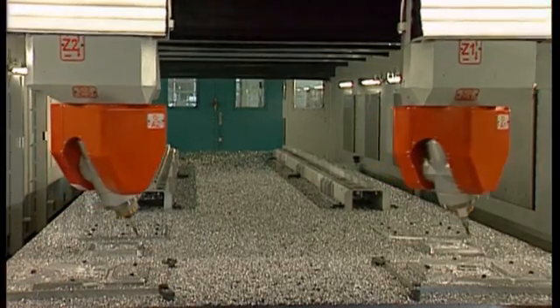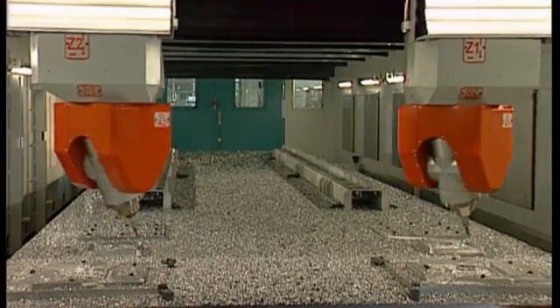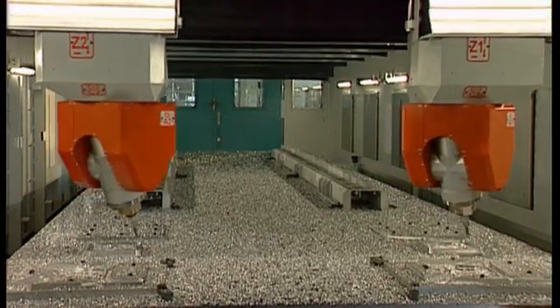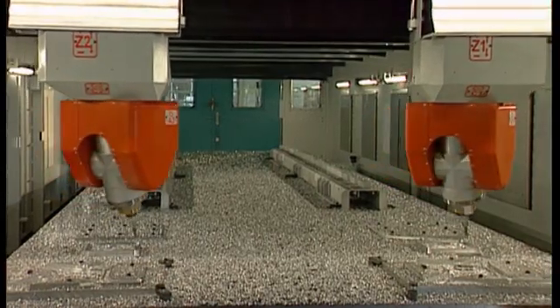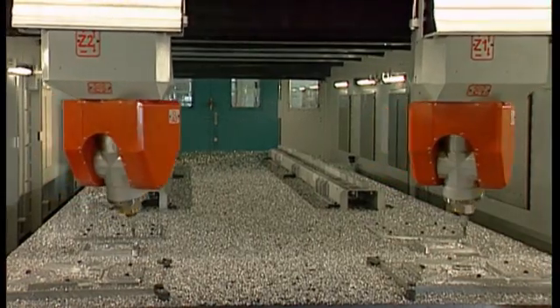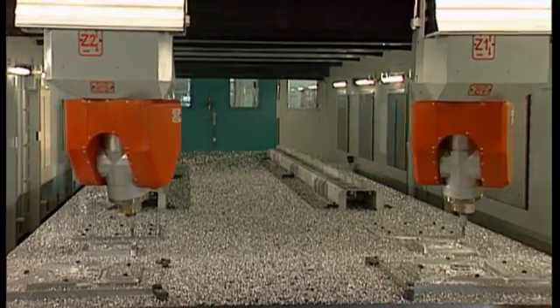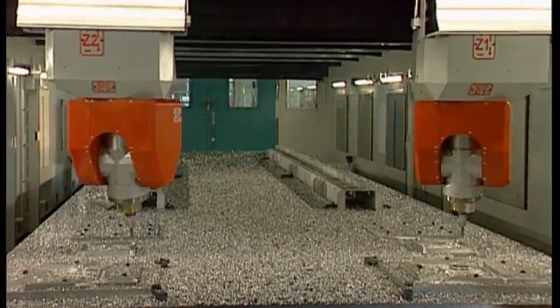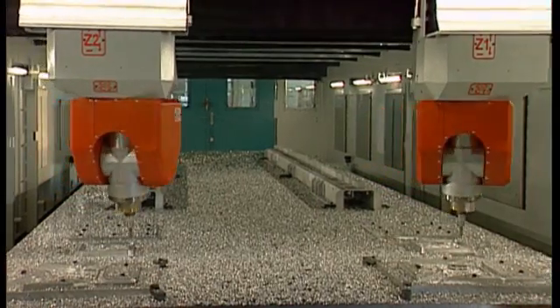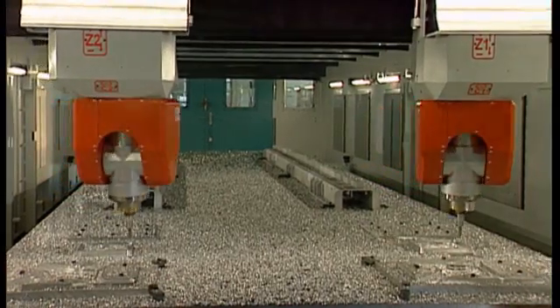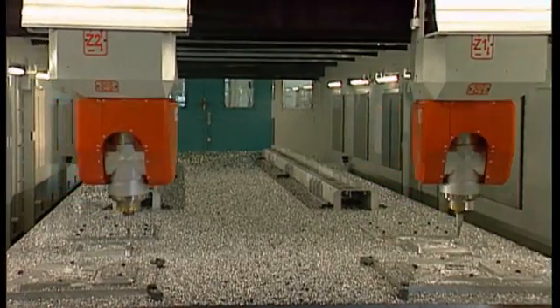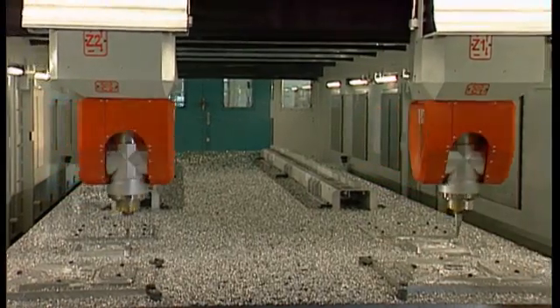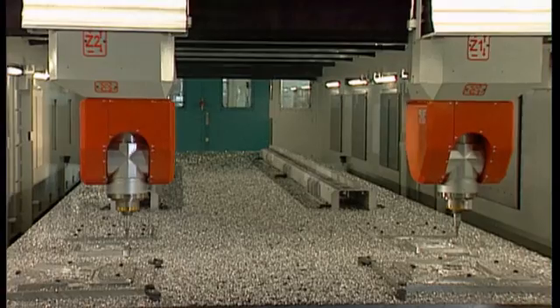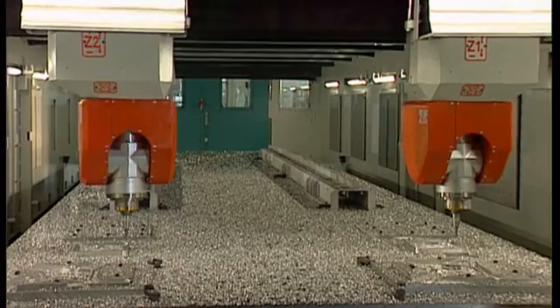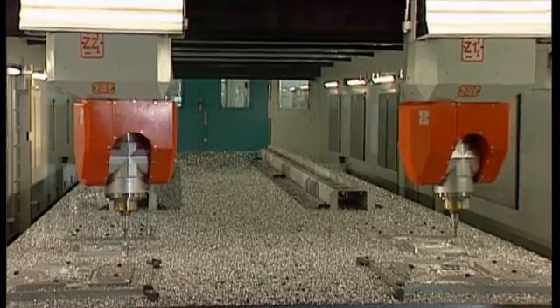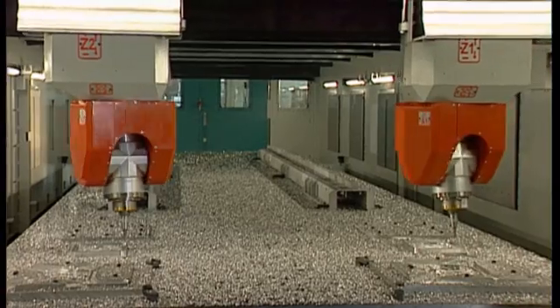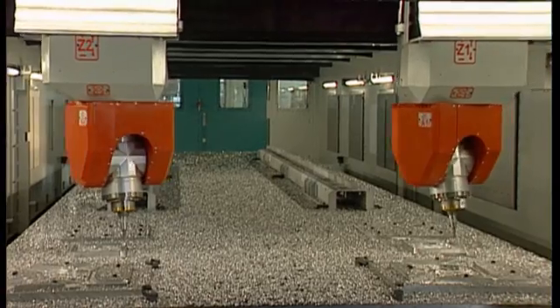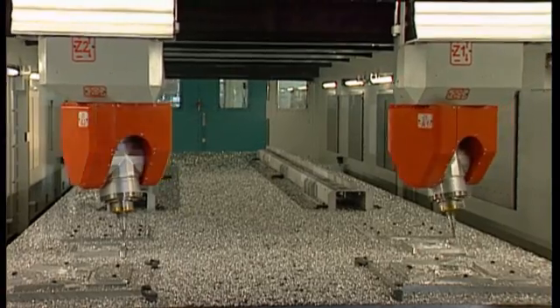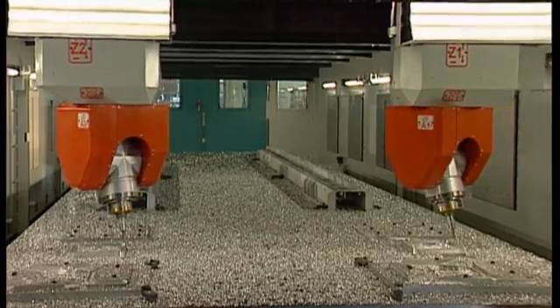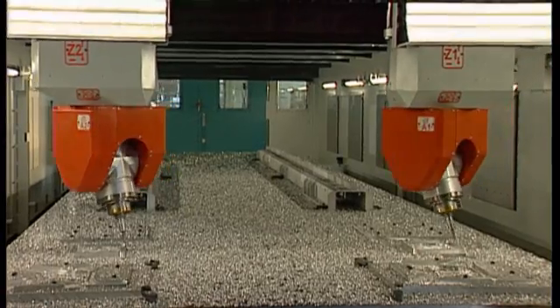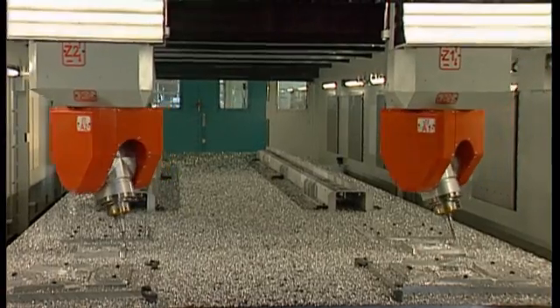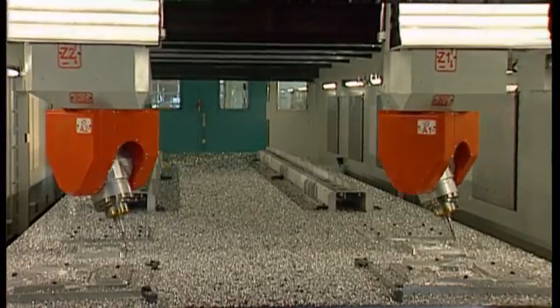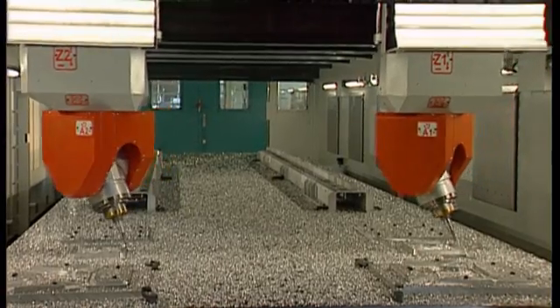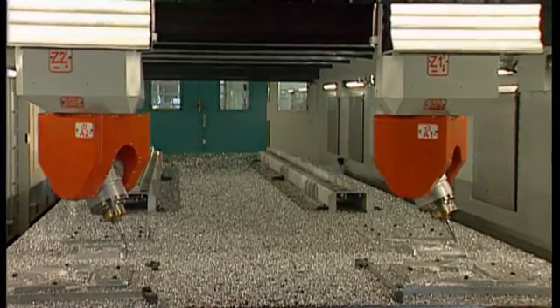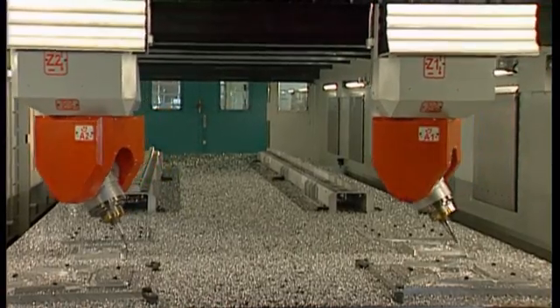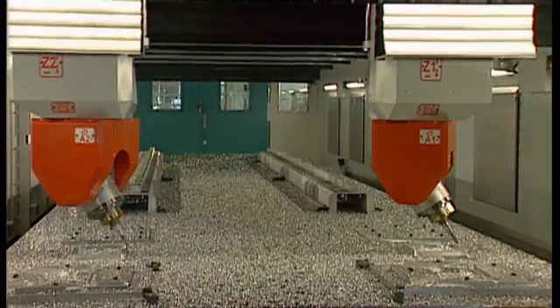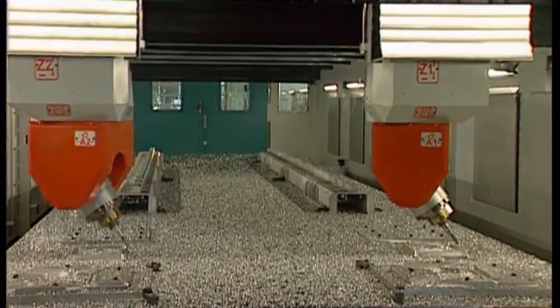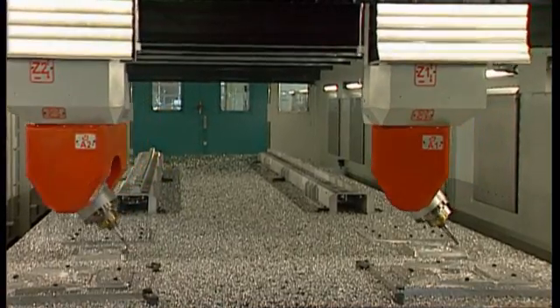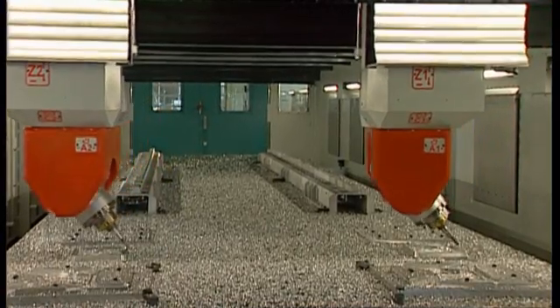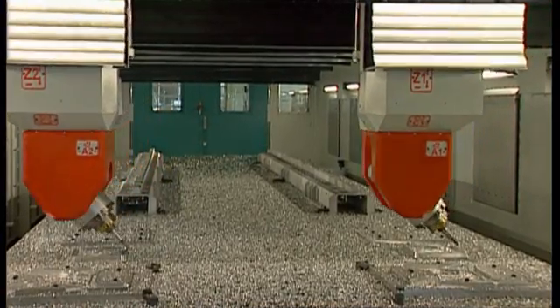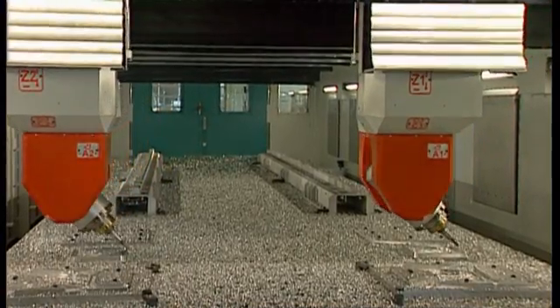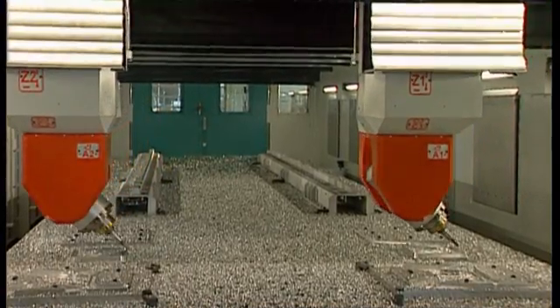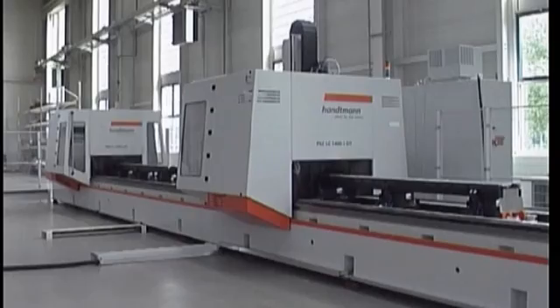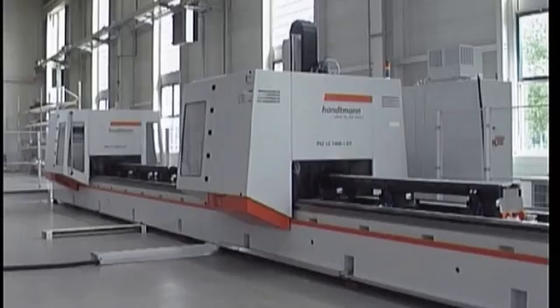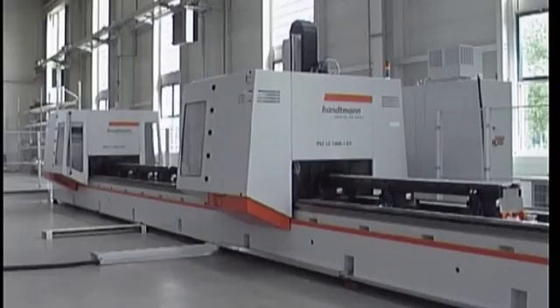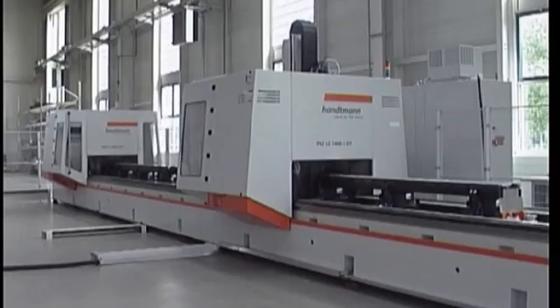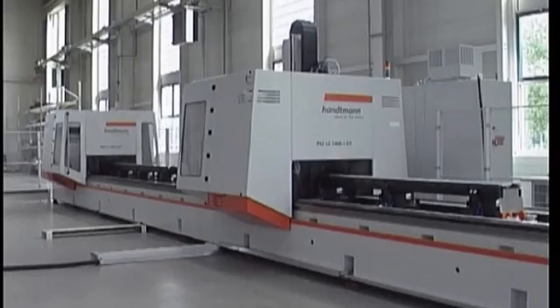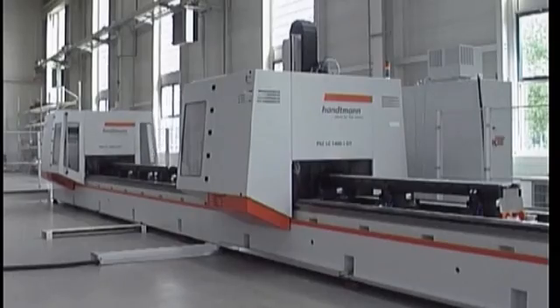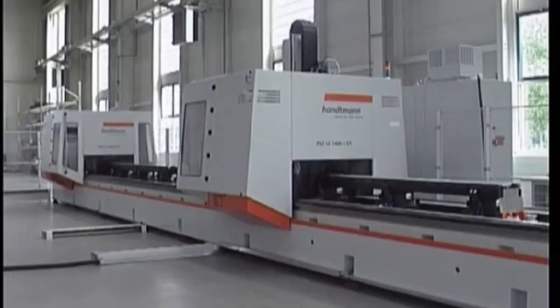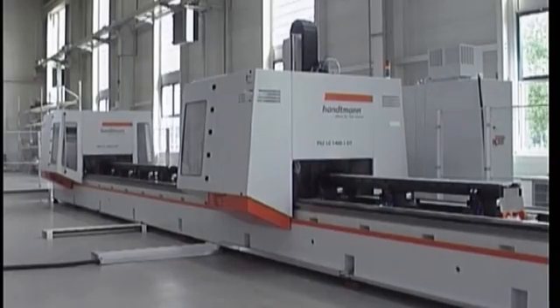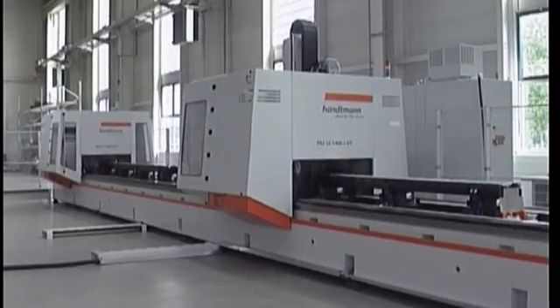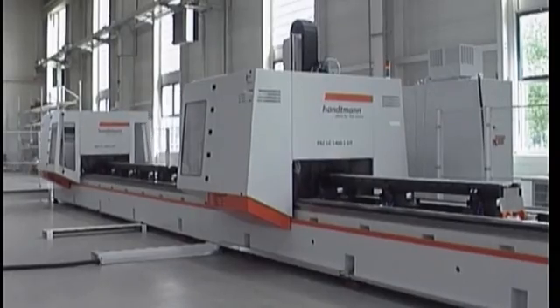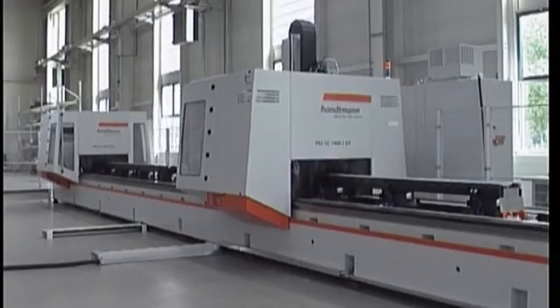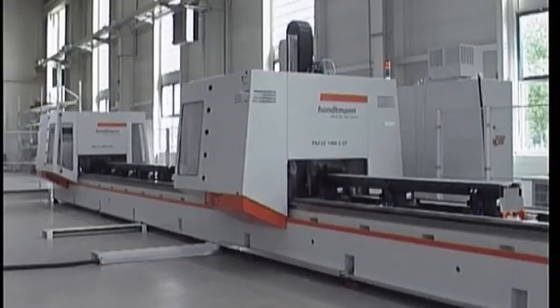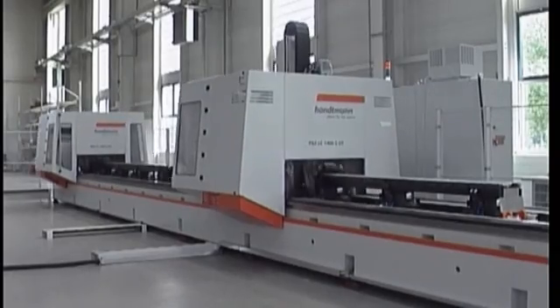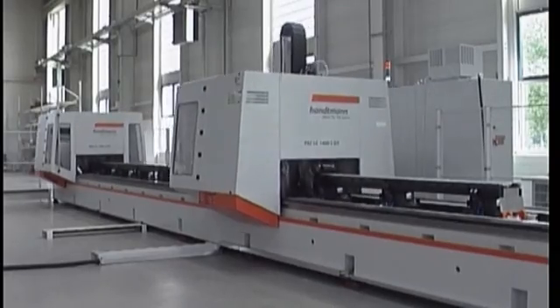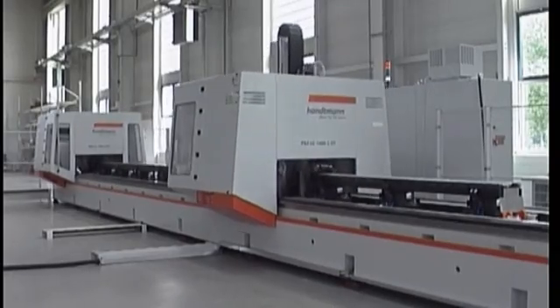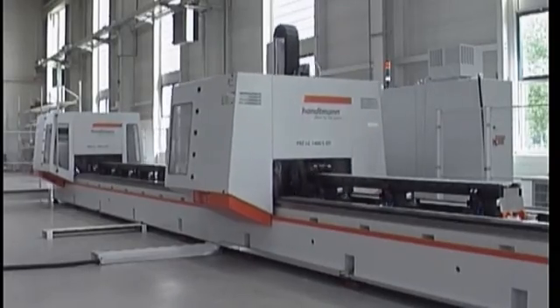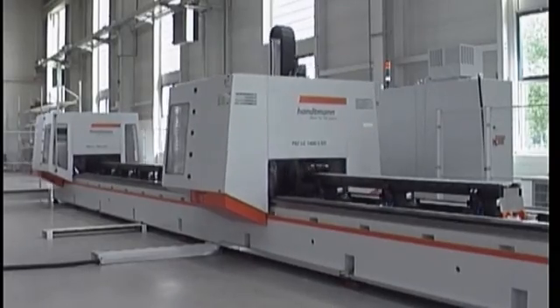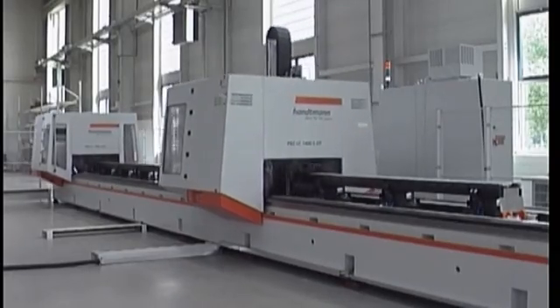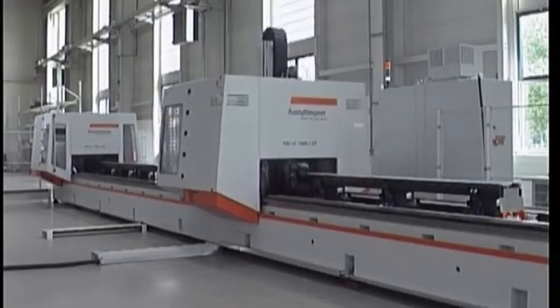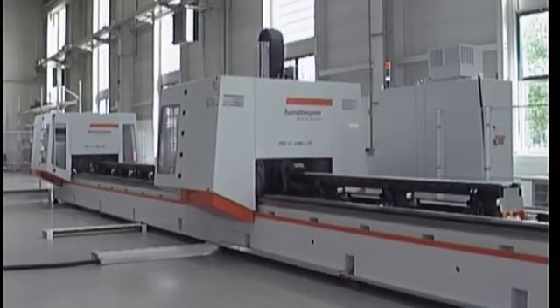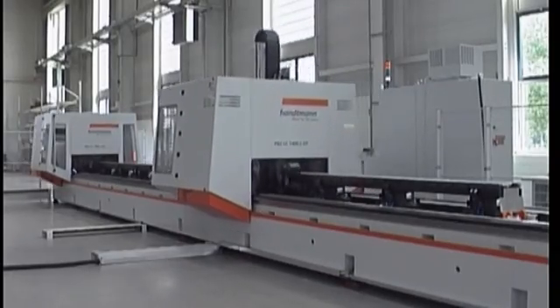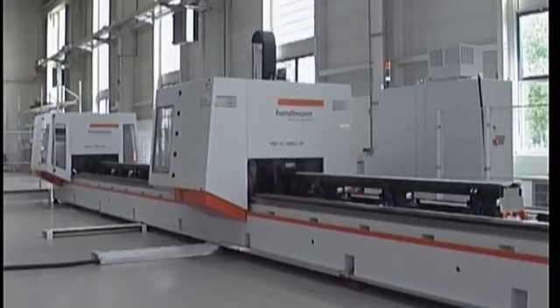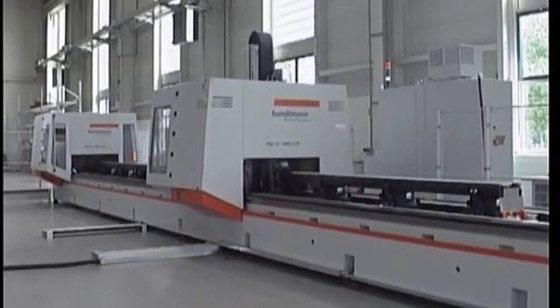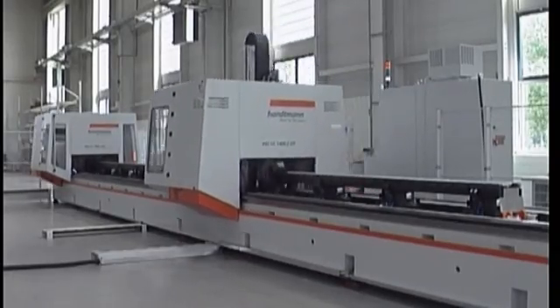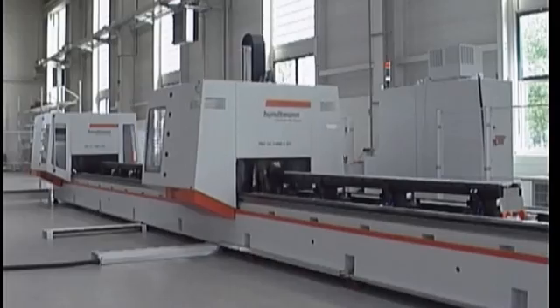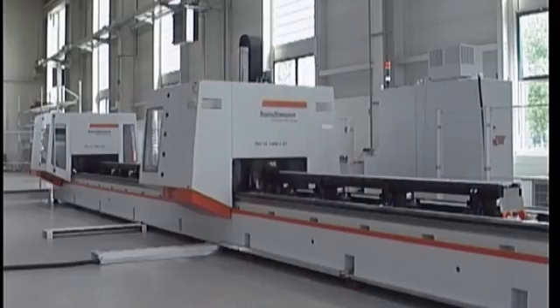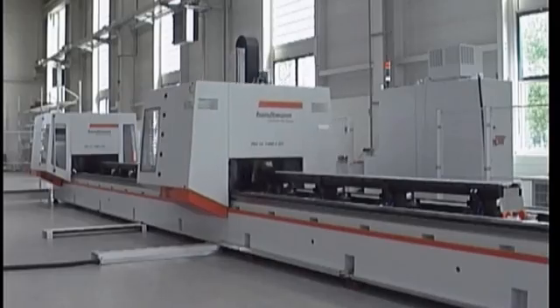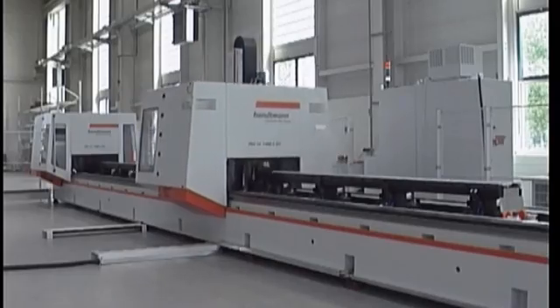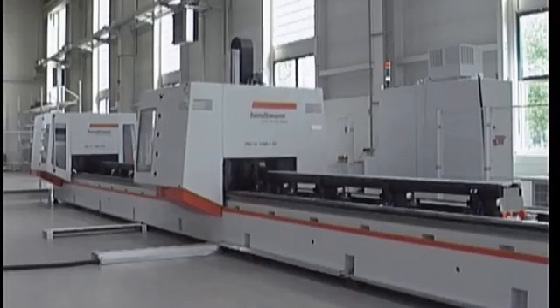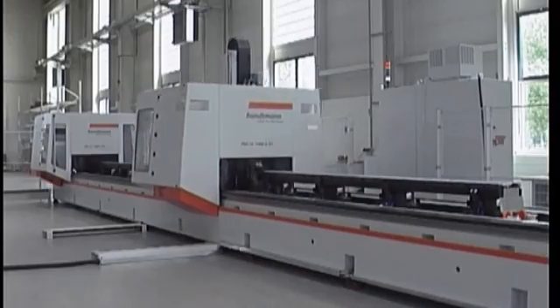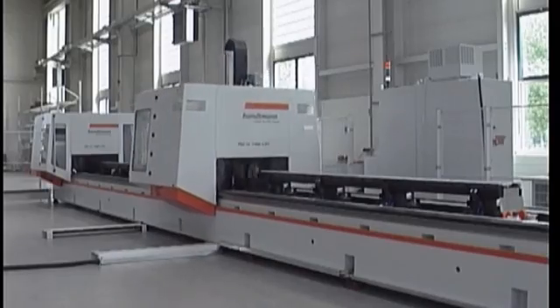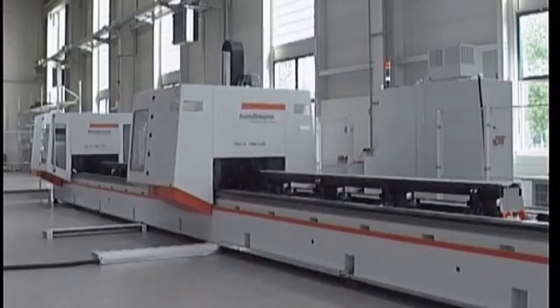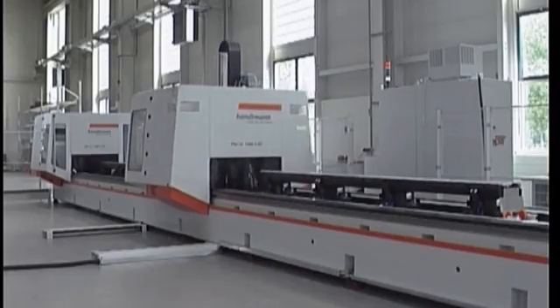The use of a double spindle or a double portal allows maximum flexibility and double productivity.